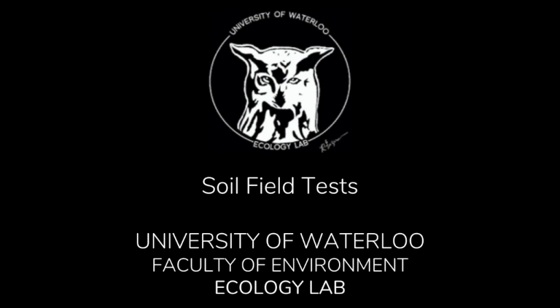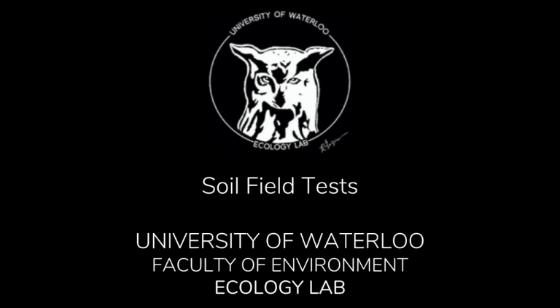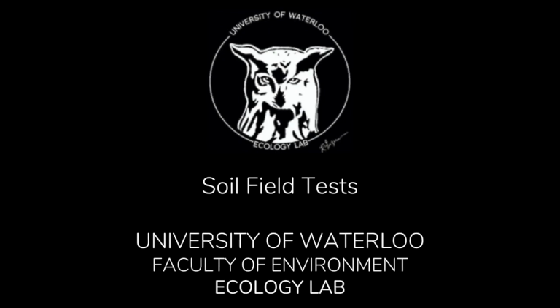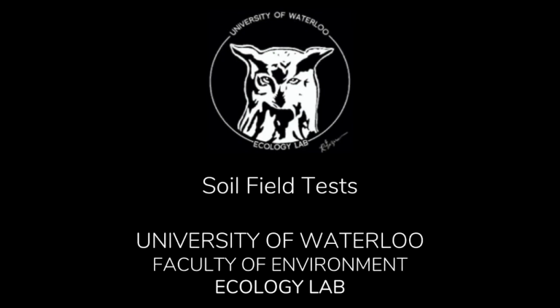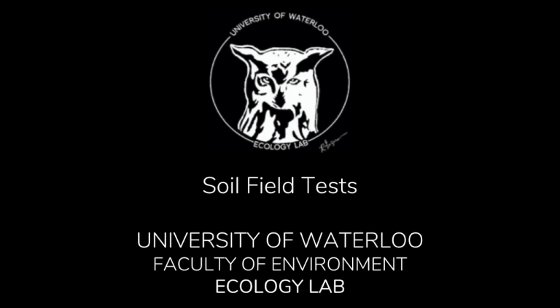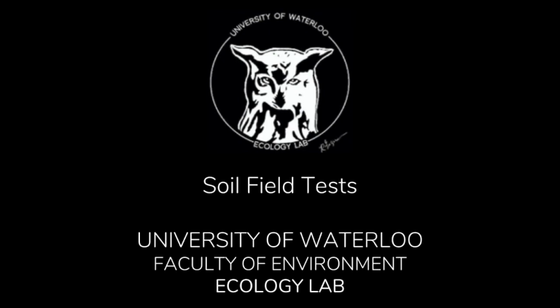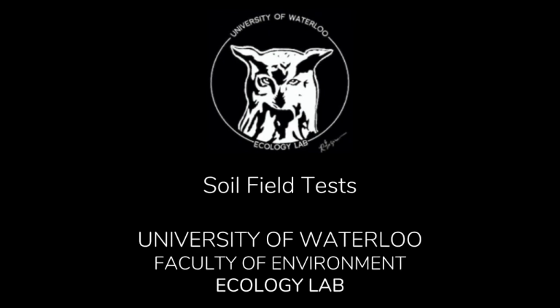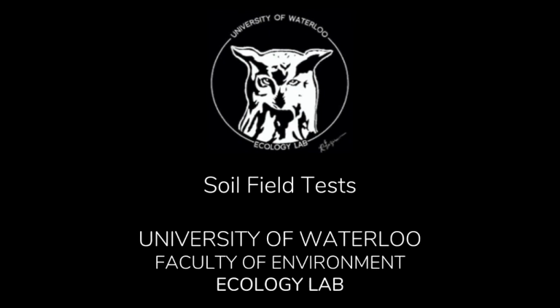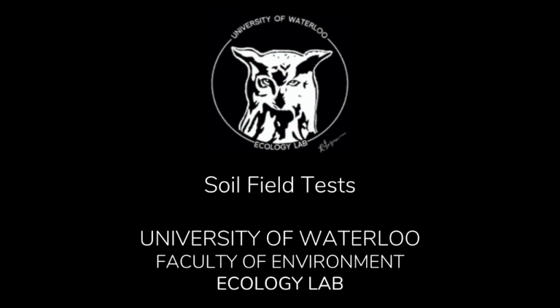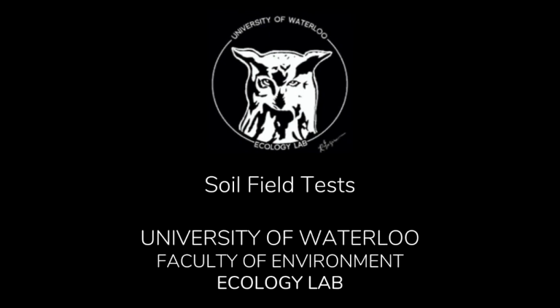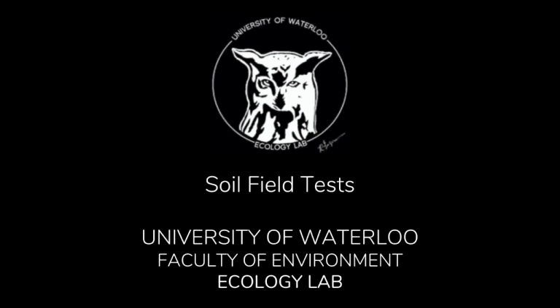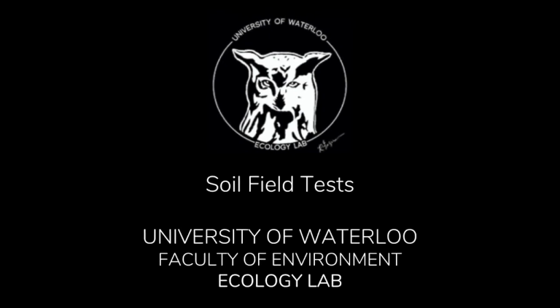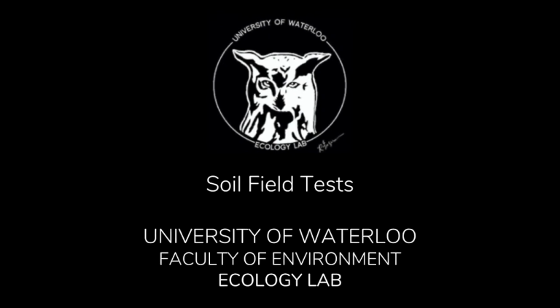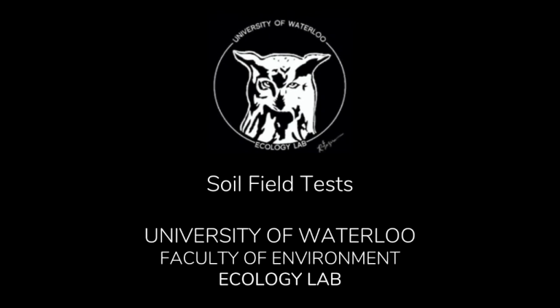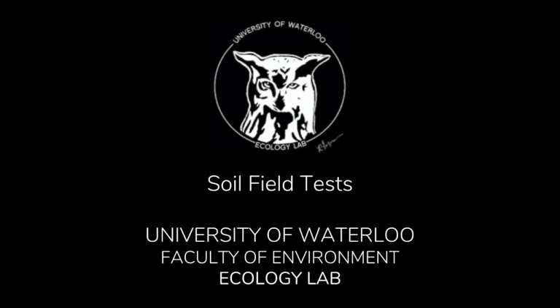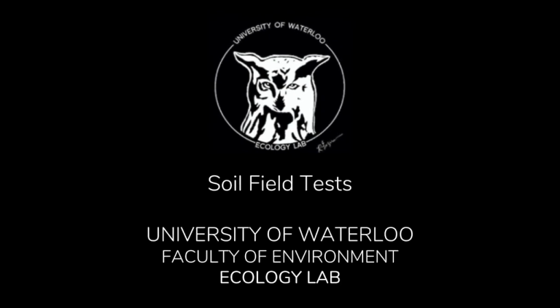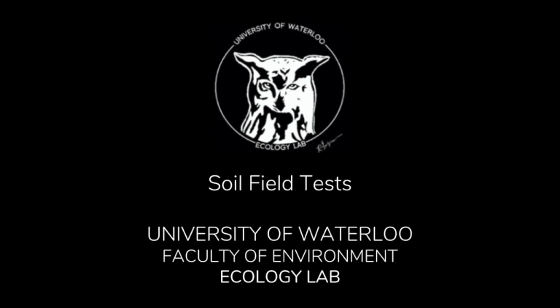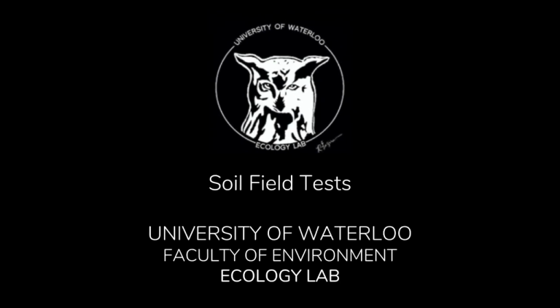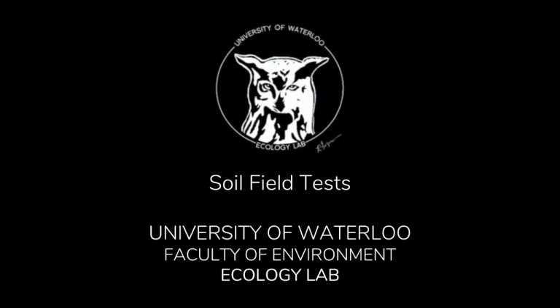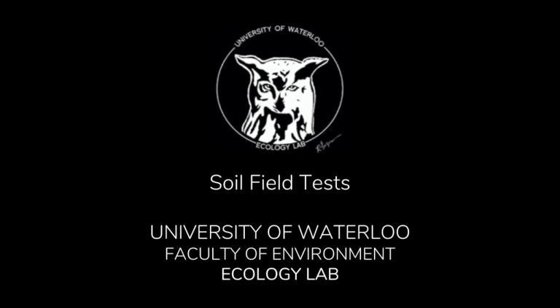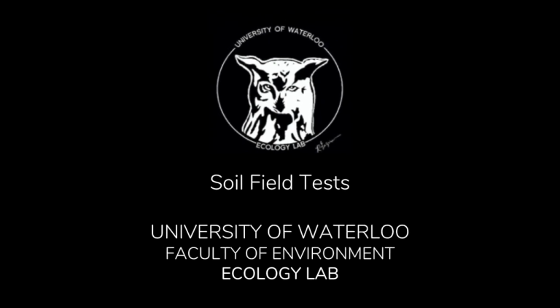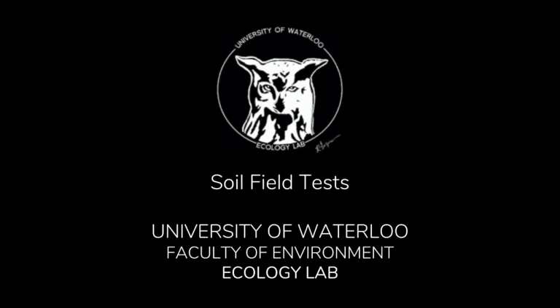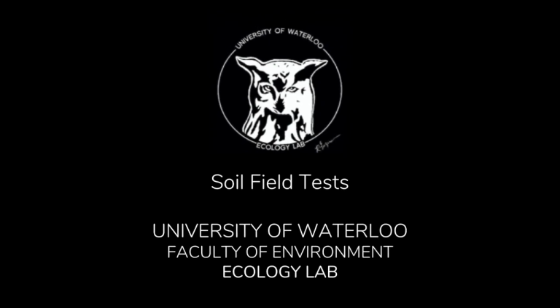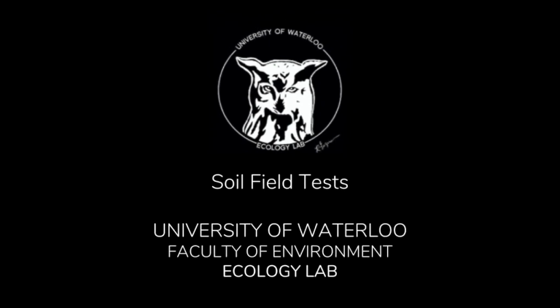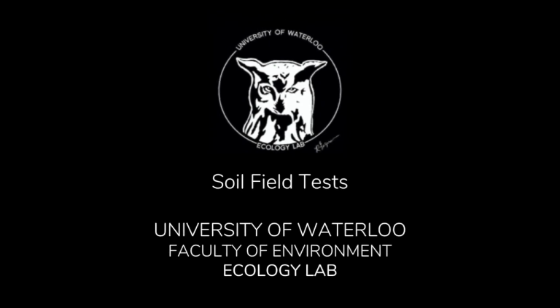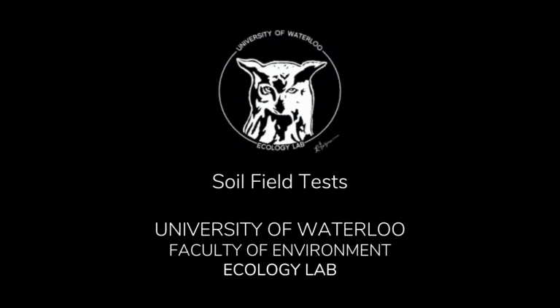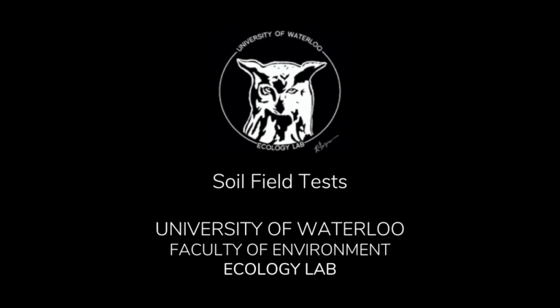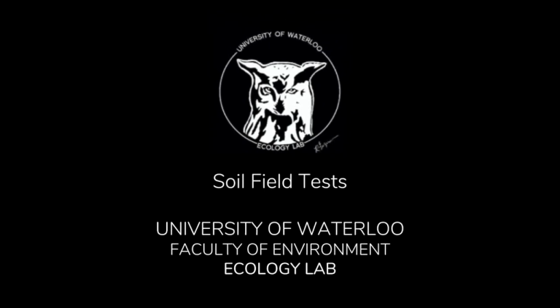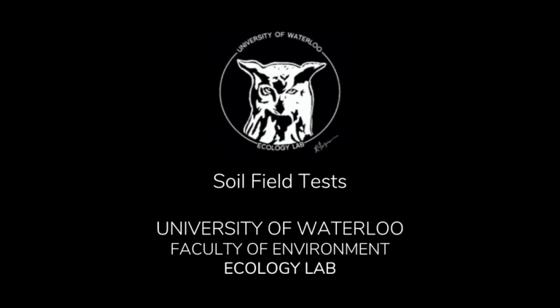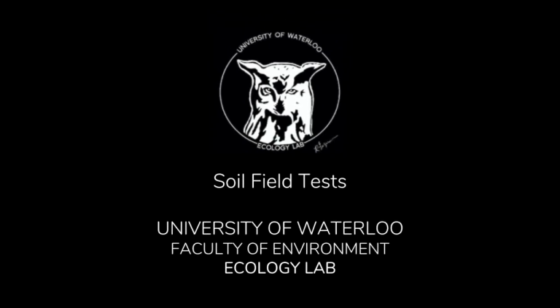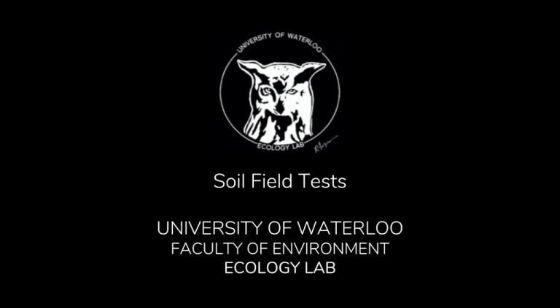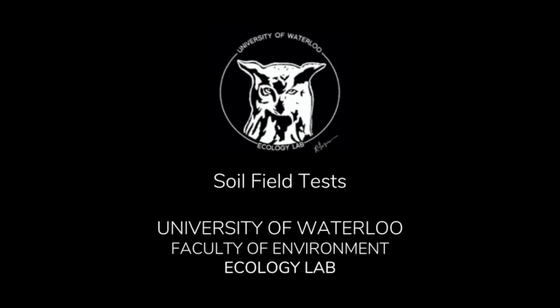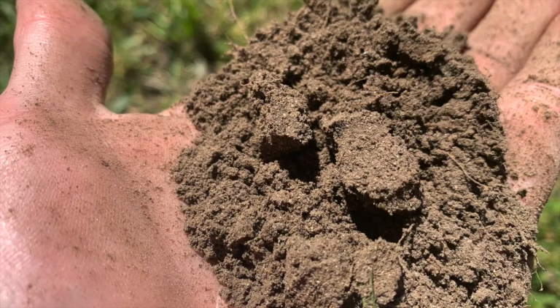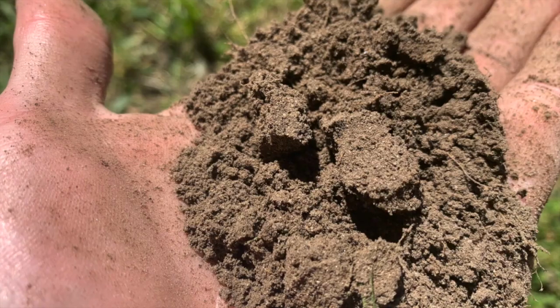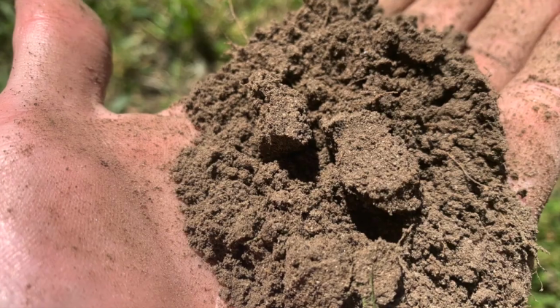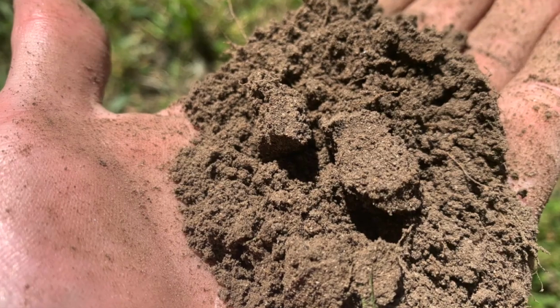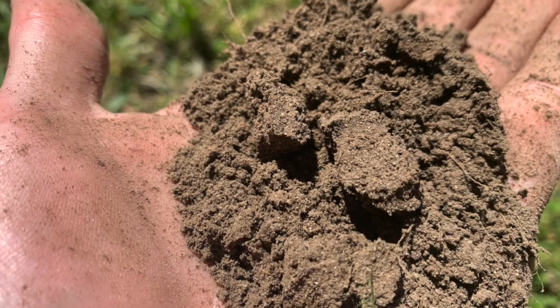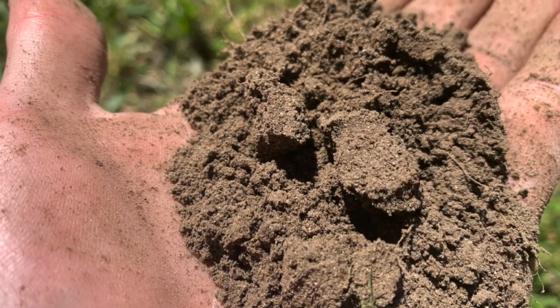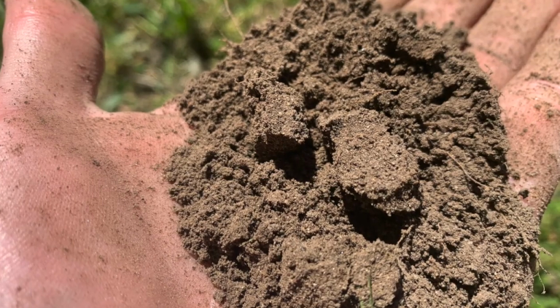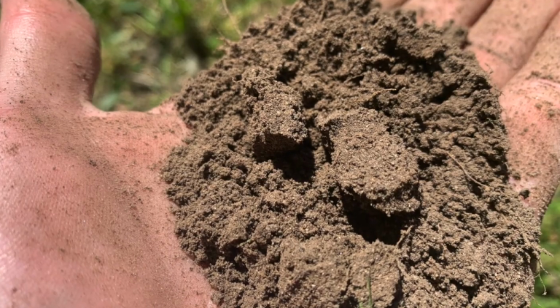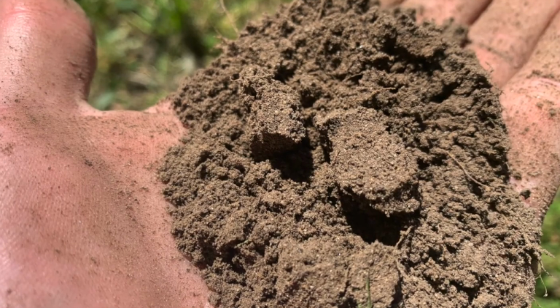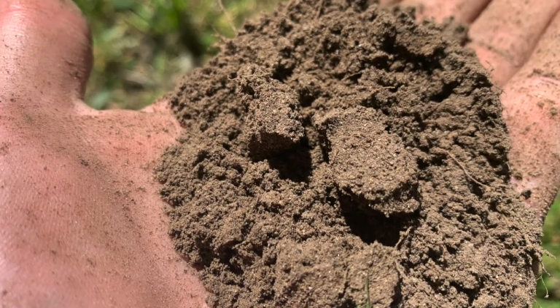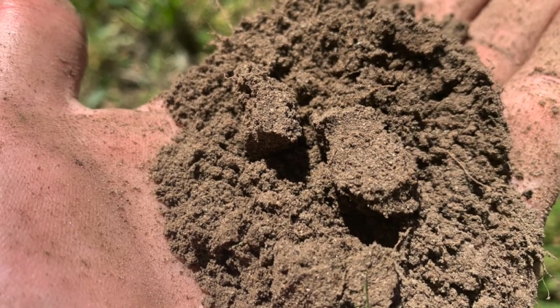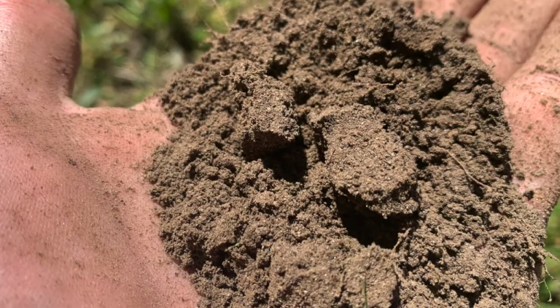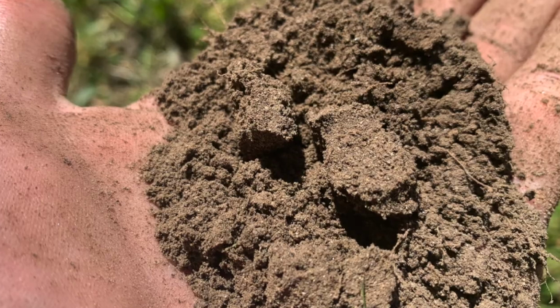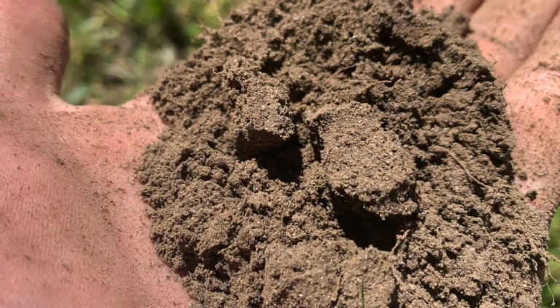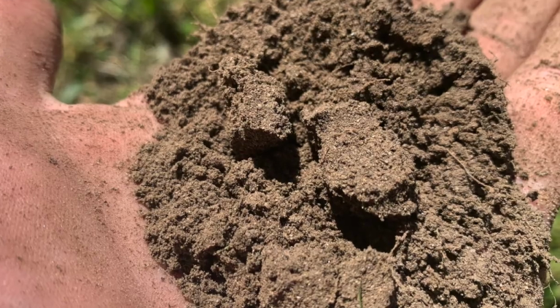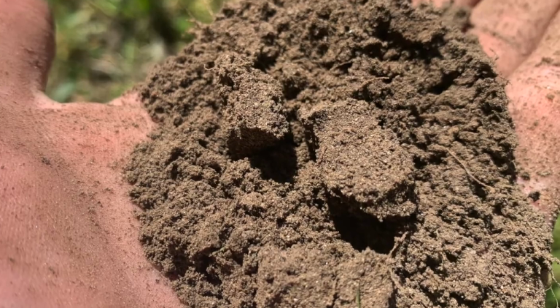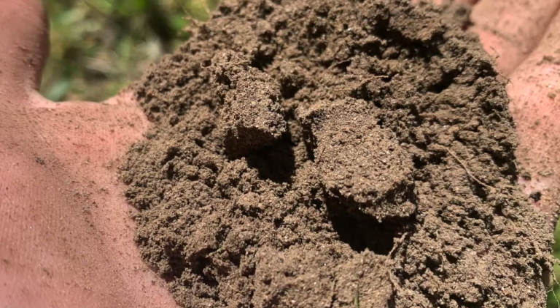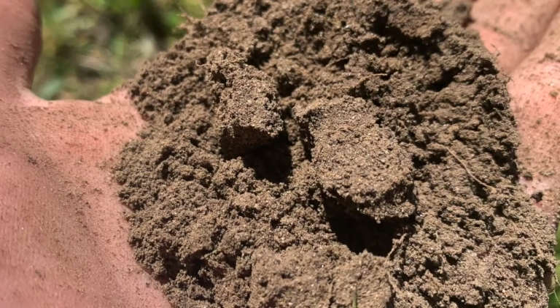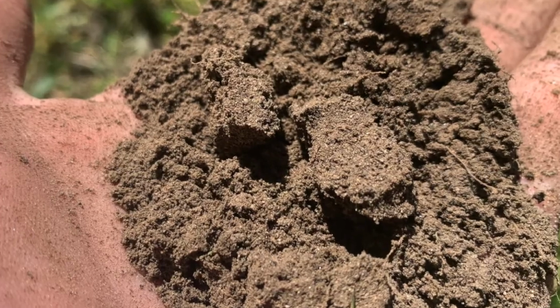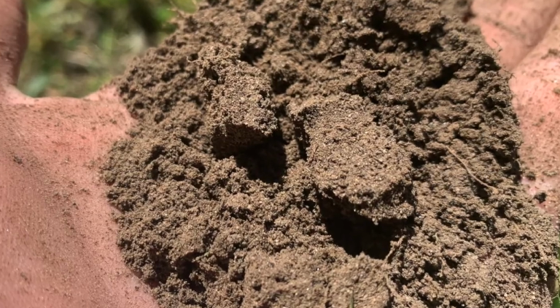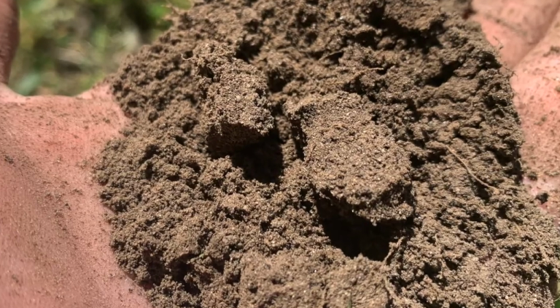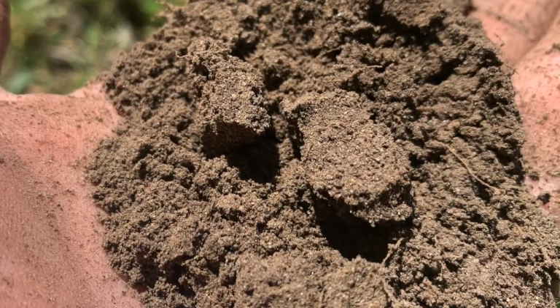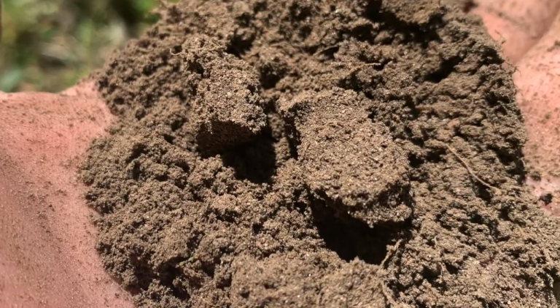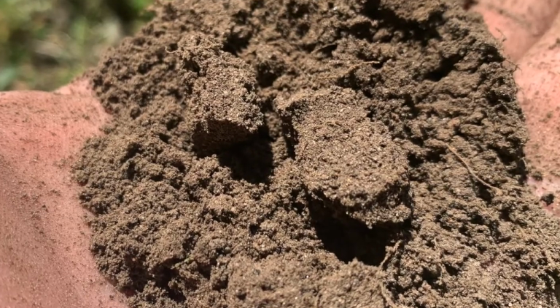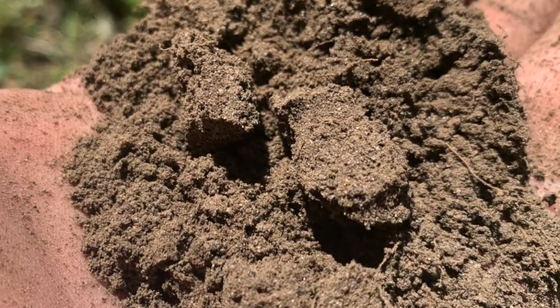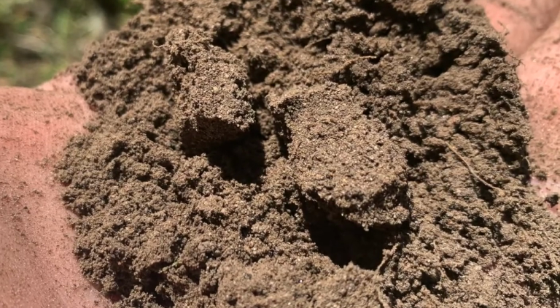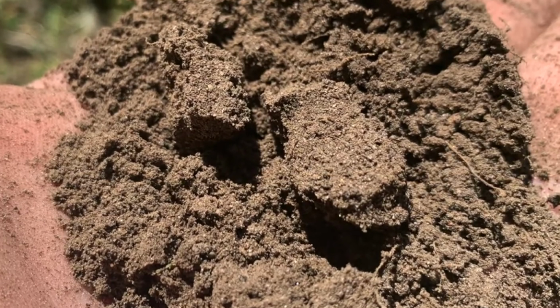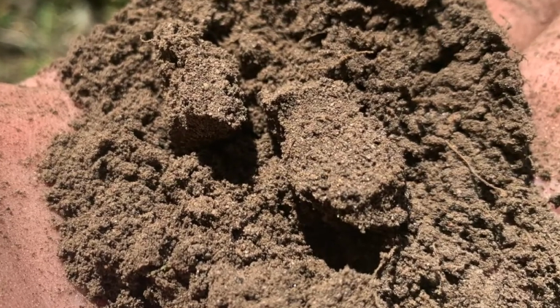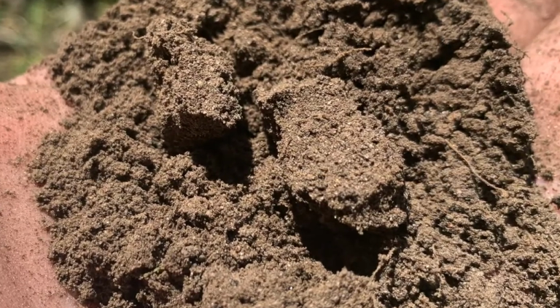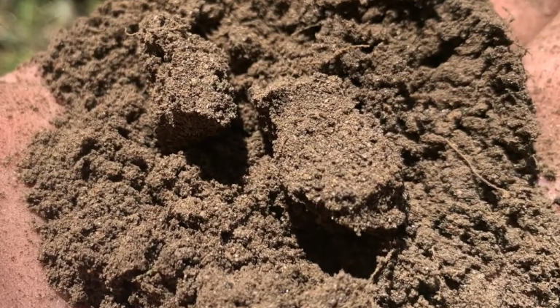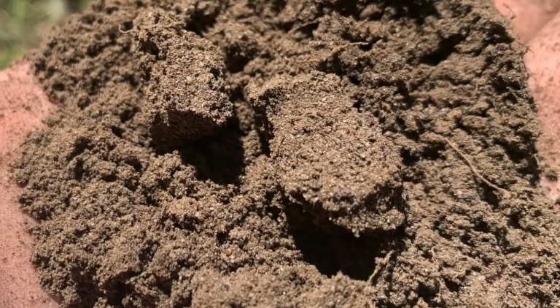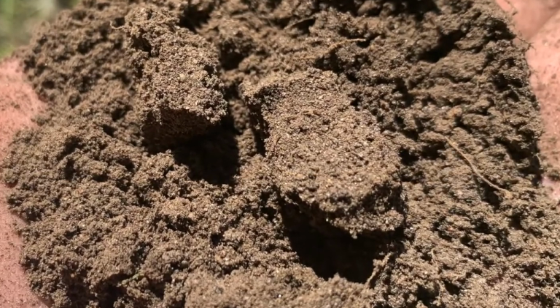Today I will be demonstrating how to use a field test to determine soil texture. I've attached a photo here so that you can get a good visual of the particle size.